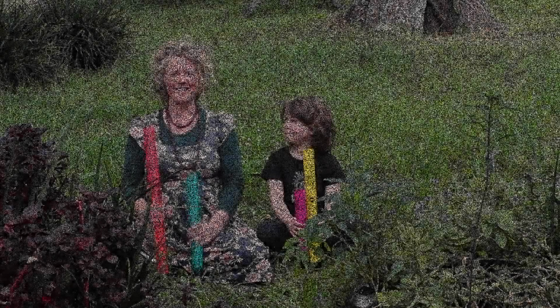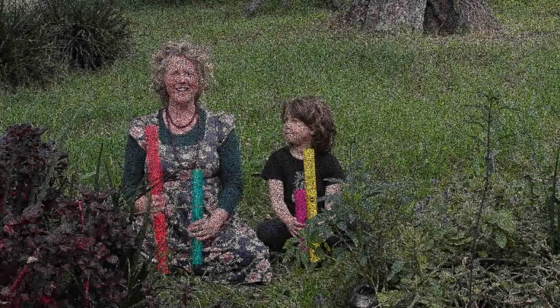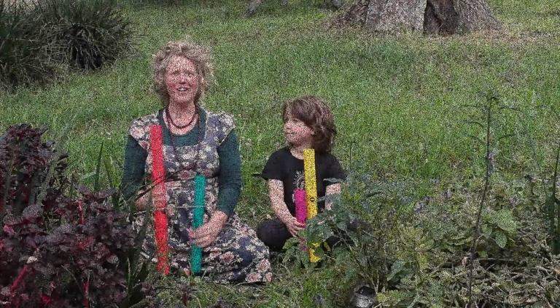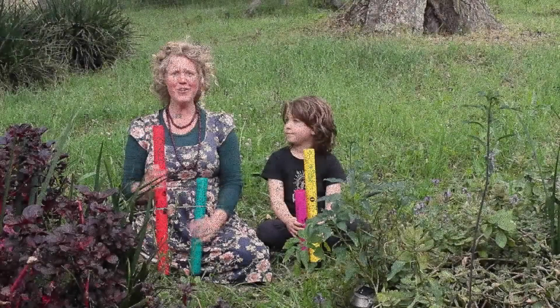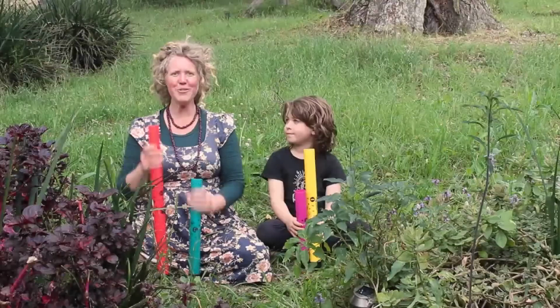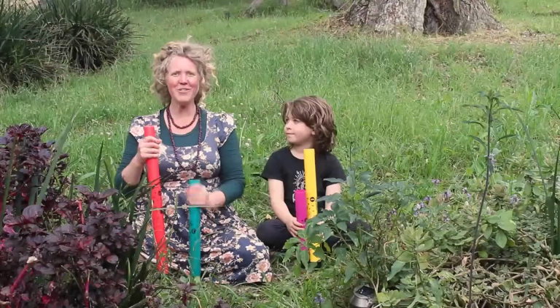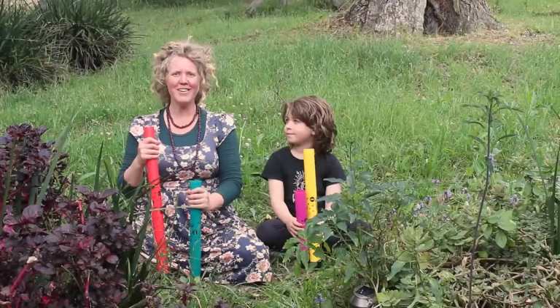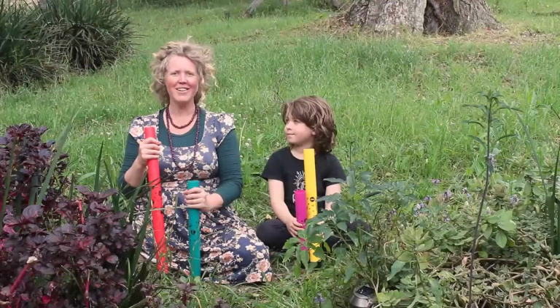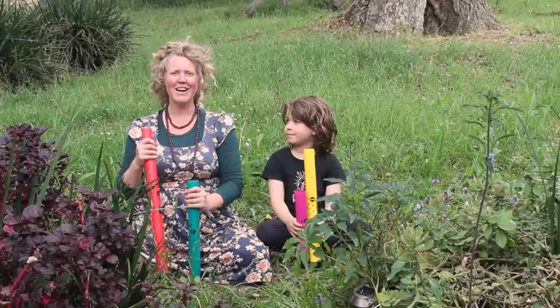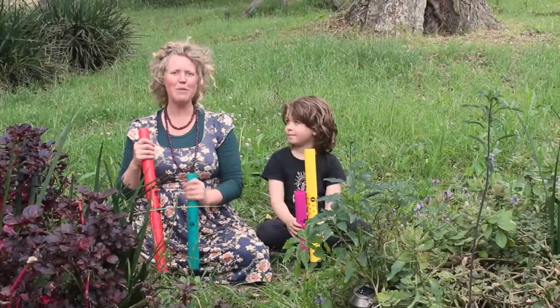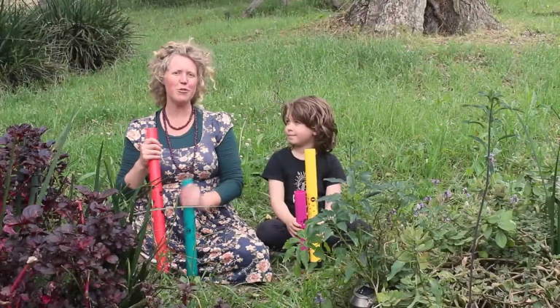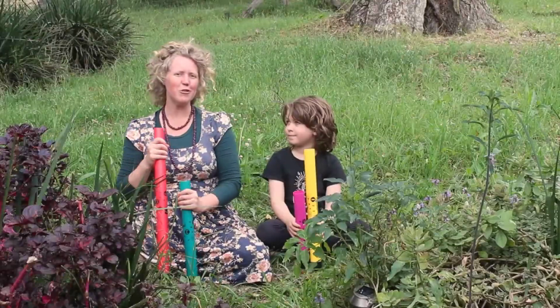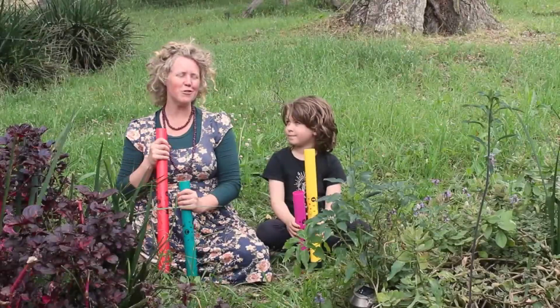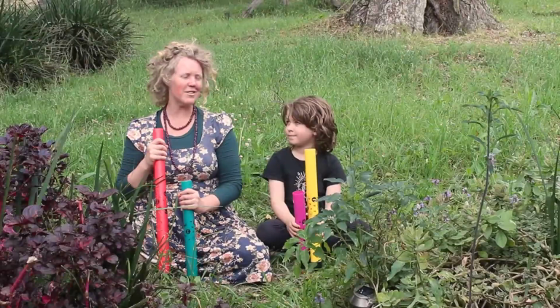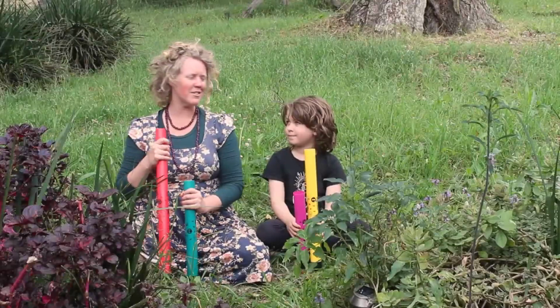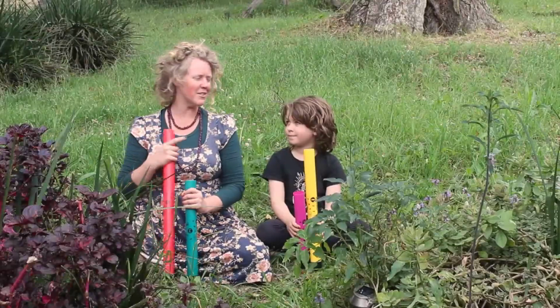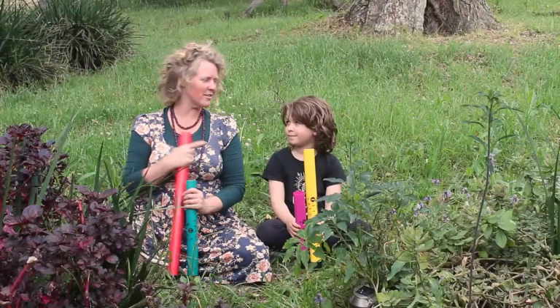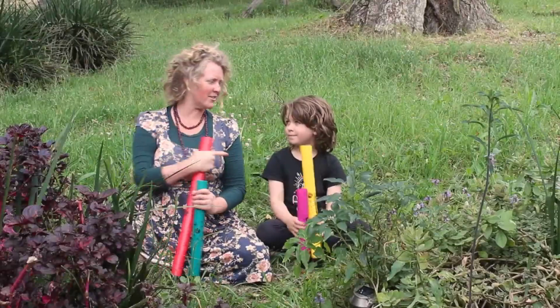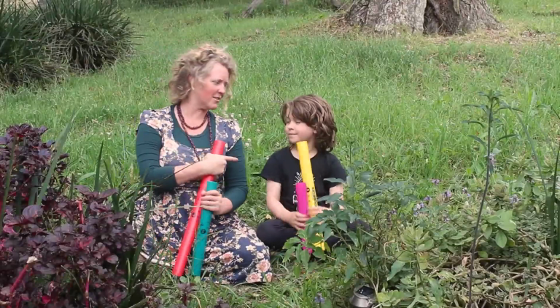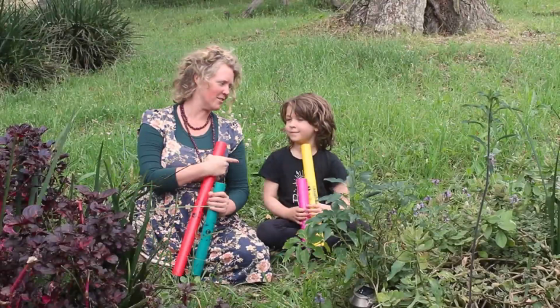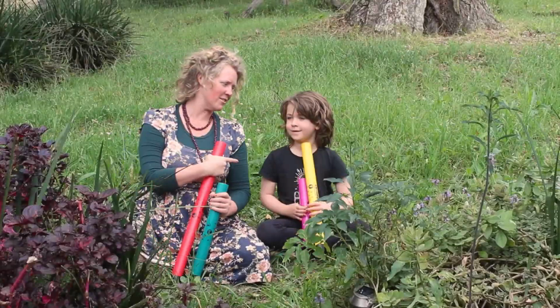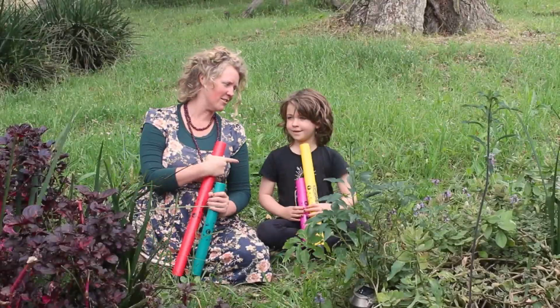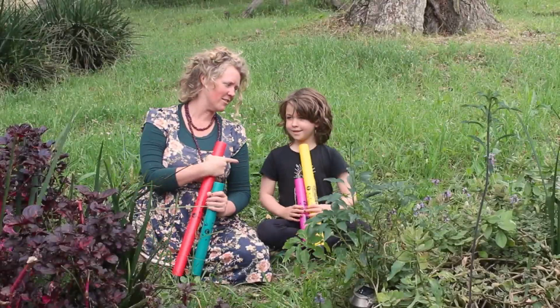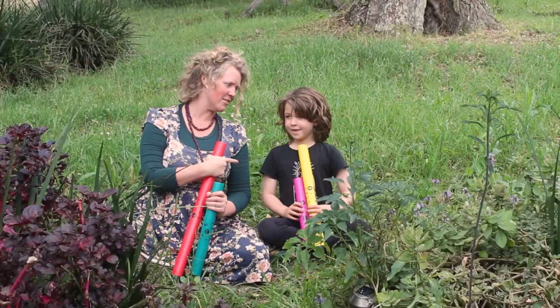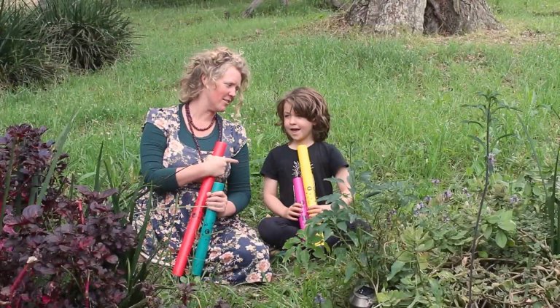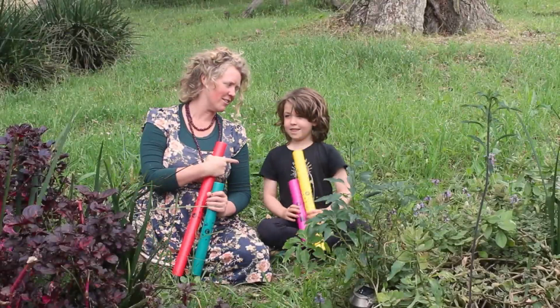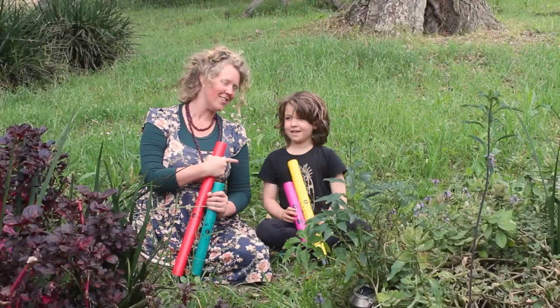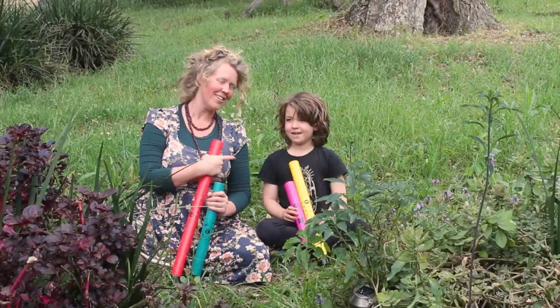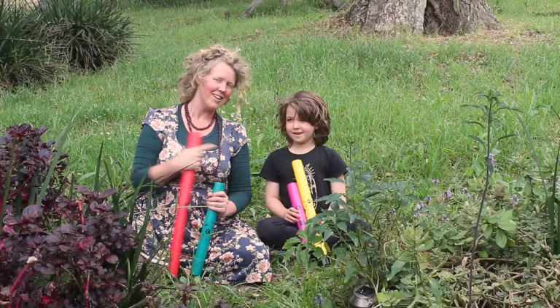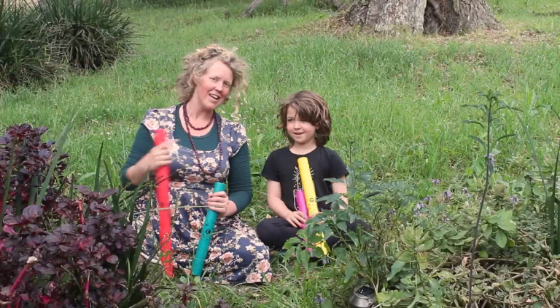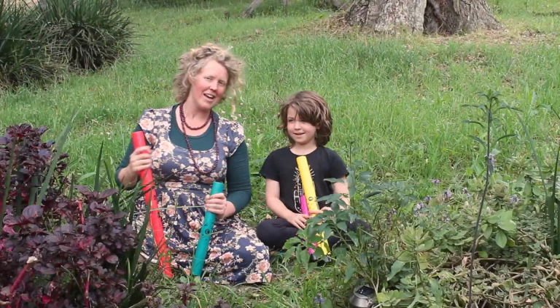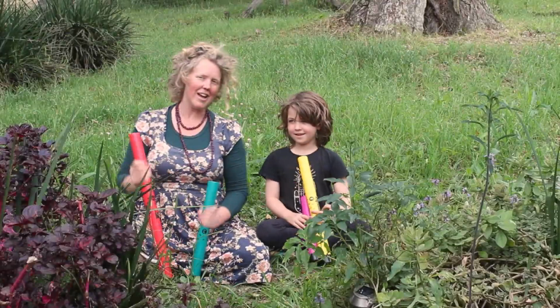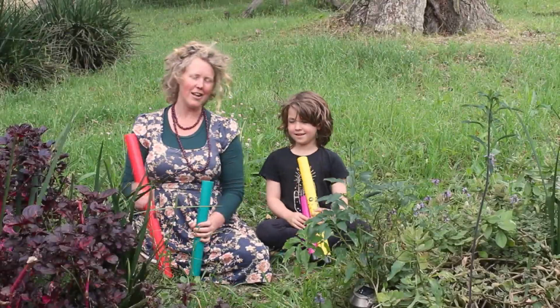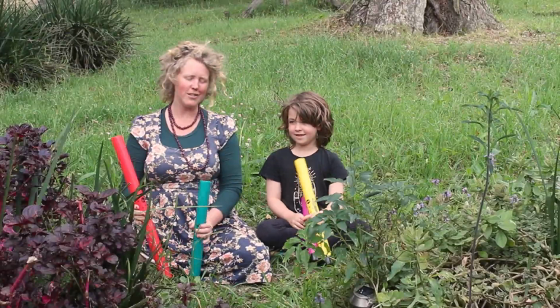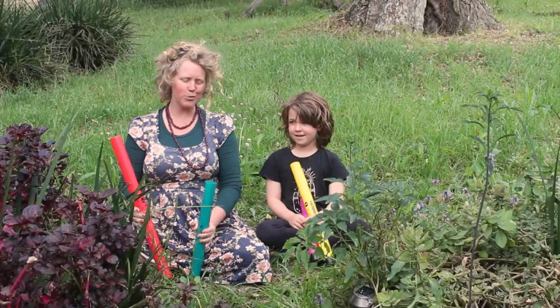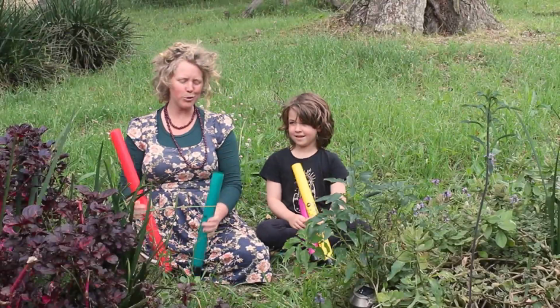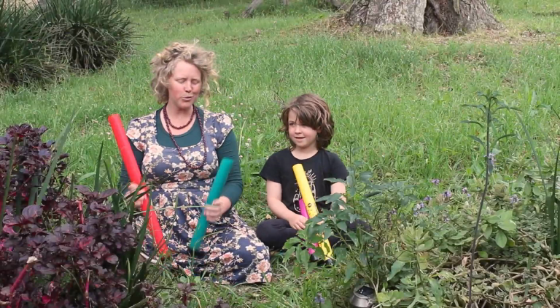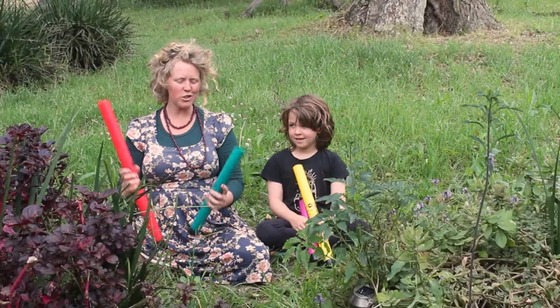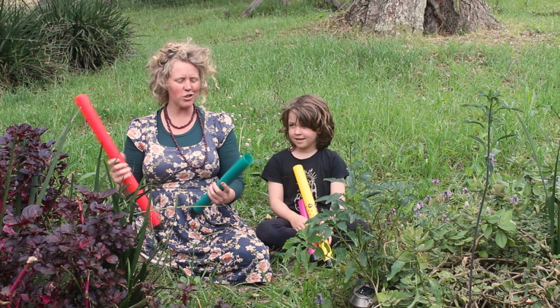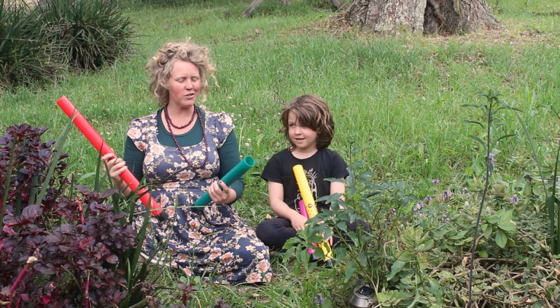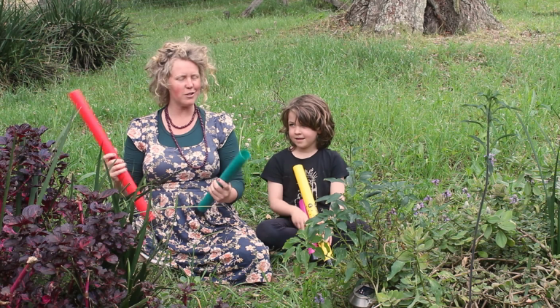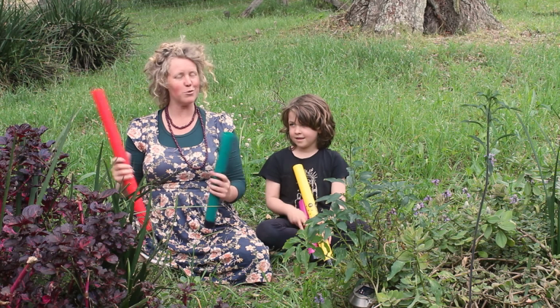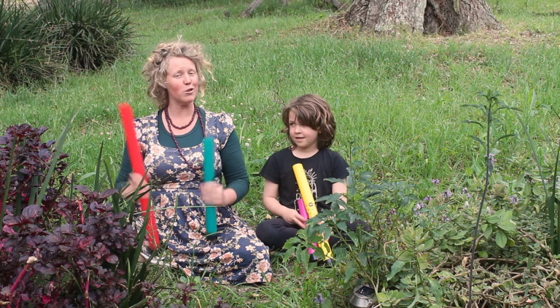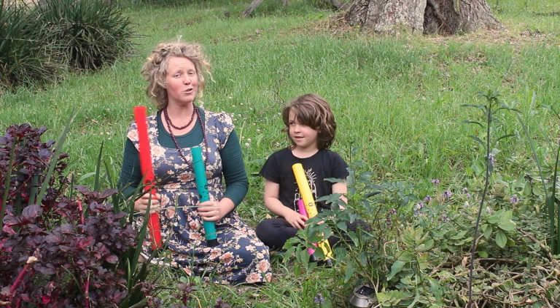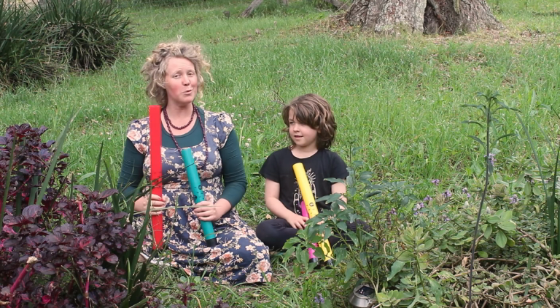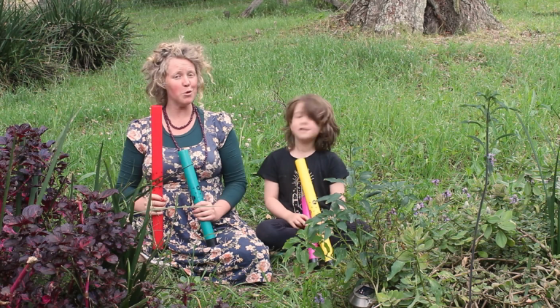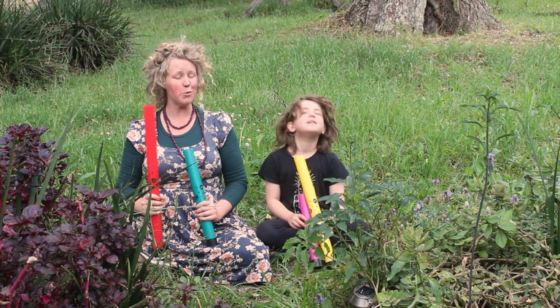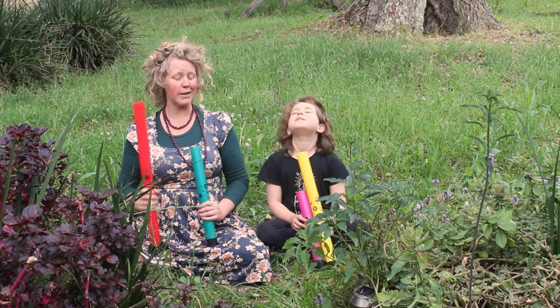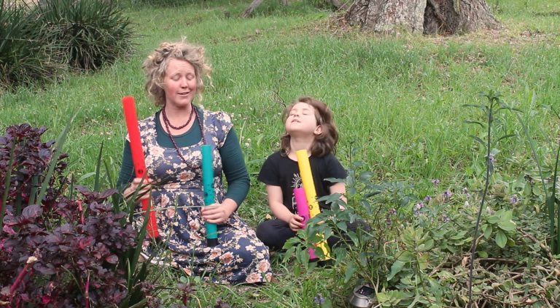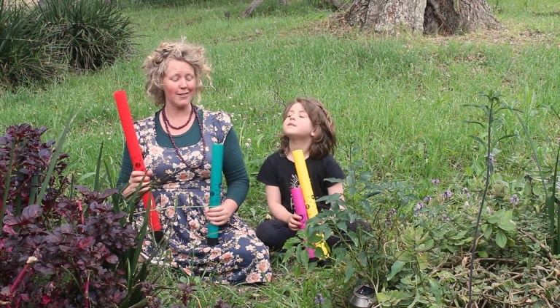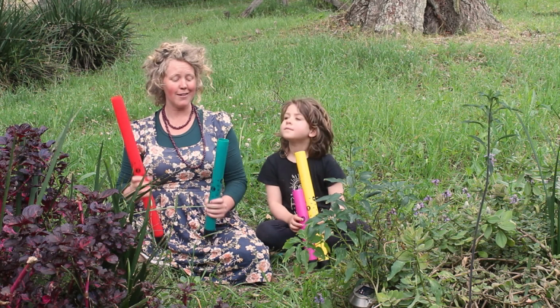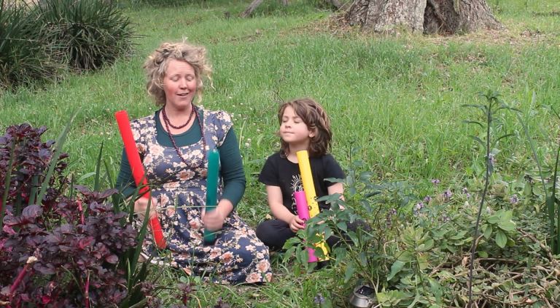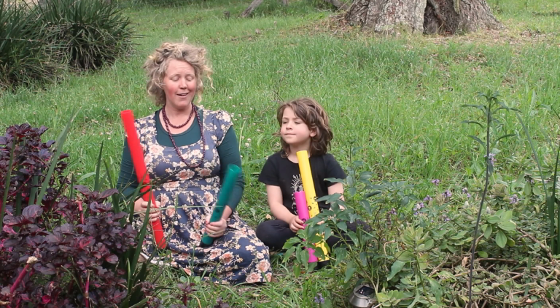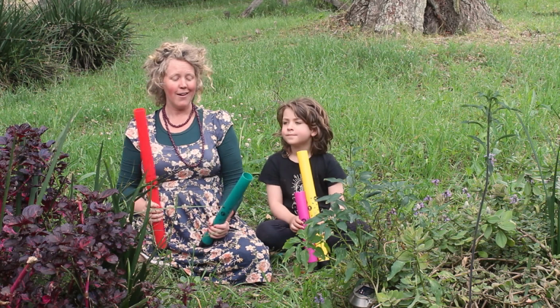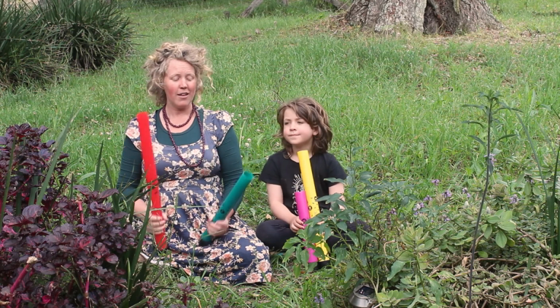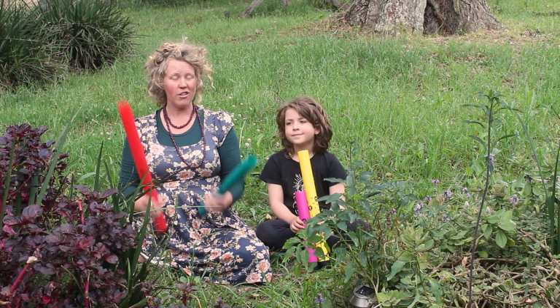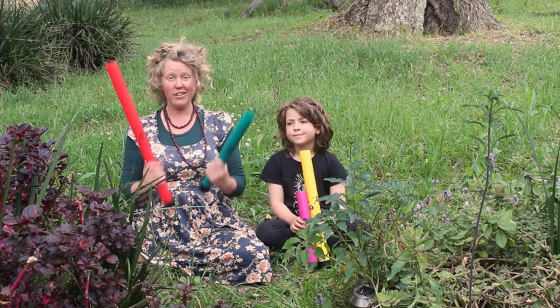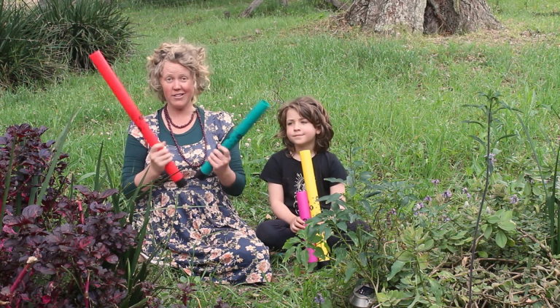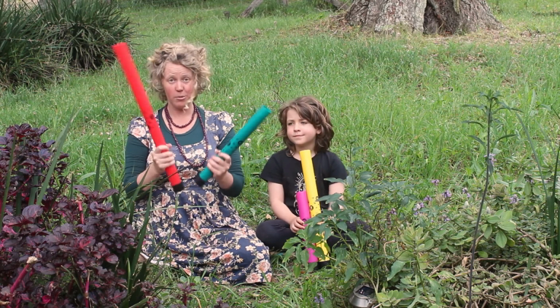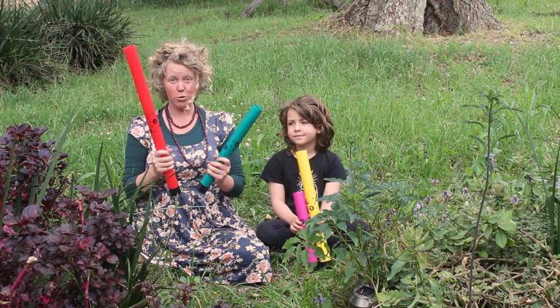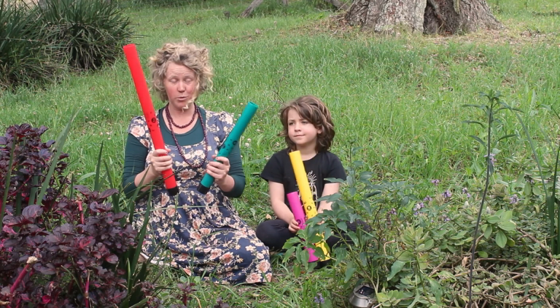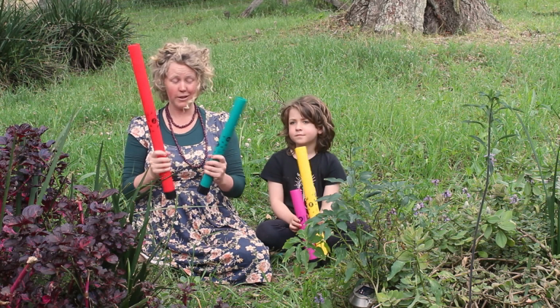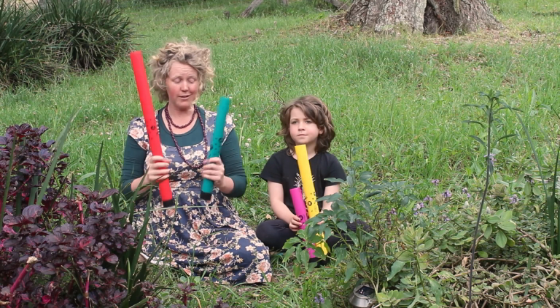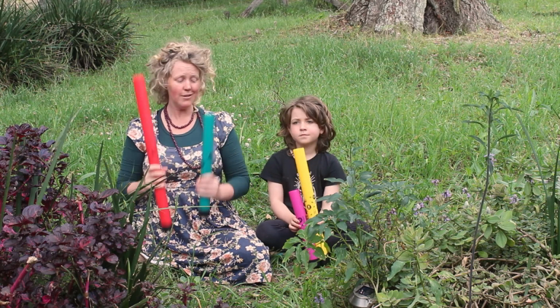Hello! I'm Rose, this is Charlotte and we want to show you some songs with Boomwhackers. These are Boomwhackers.